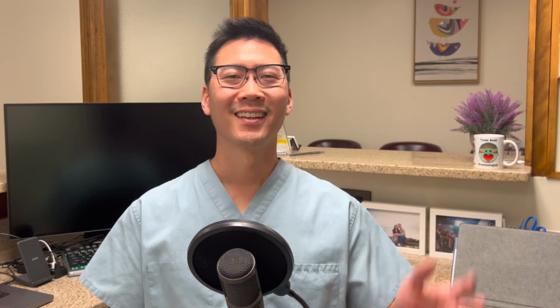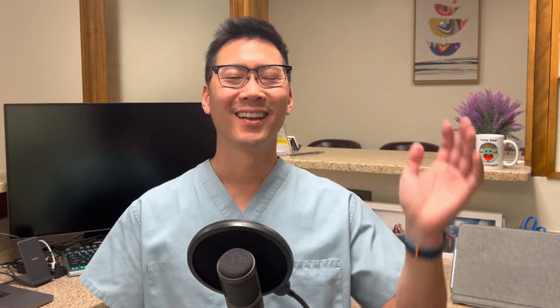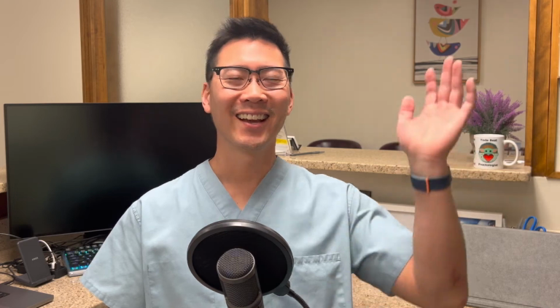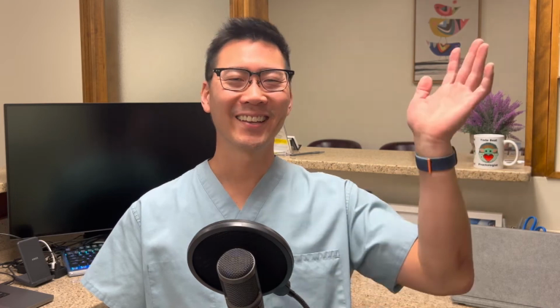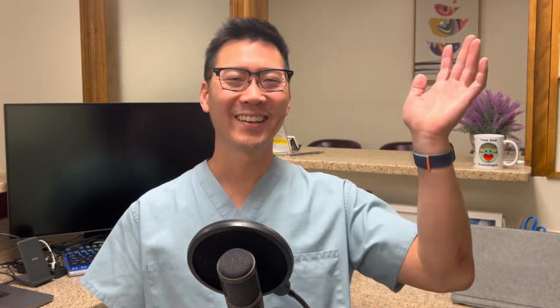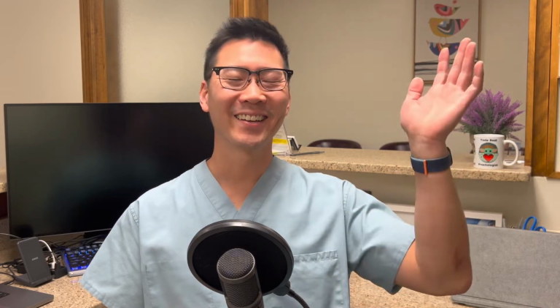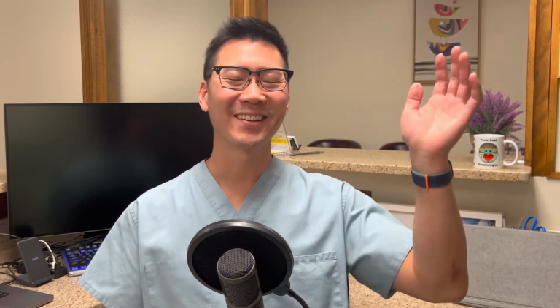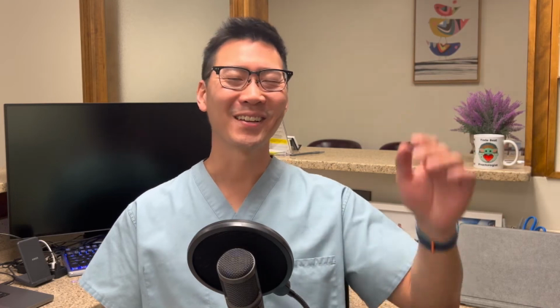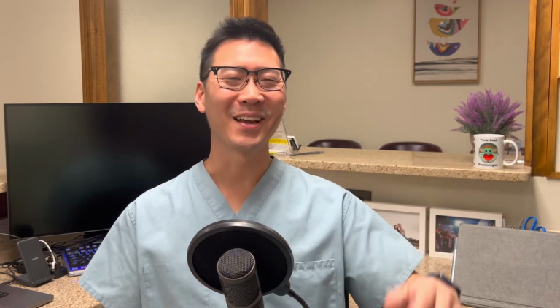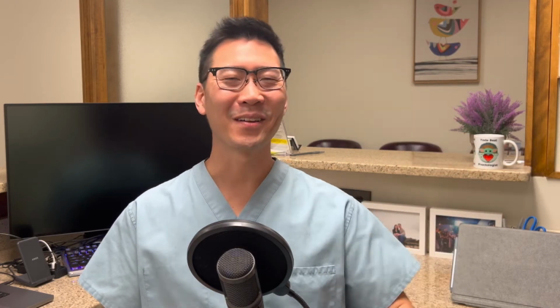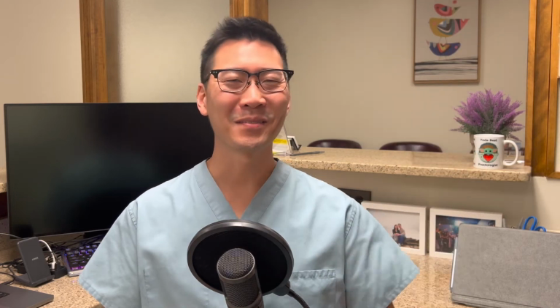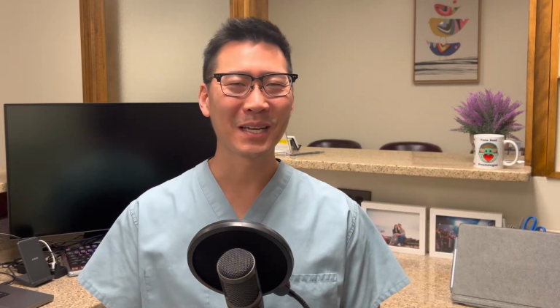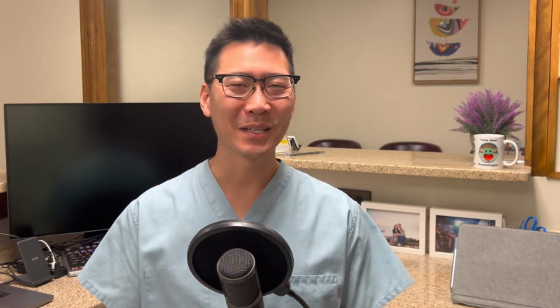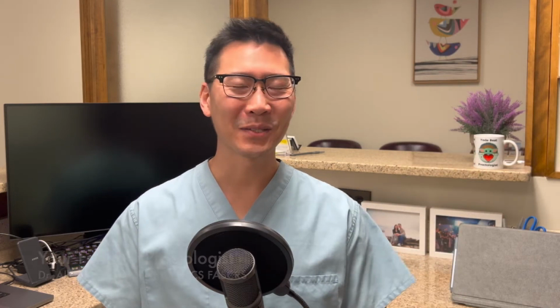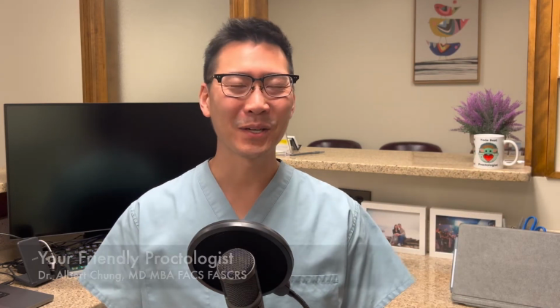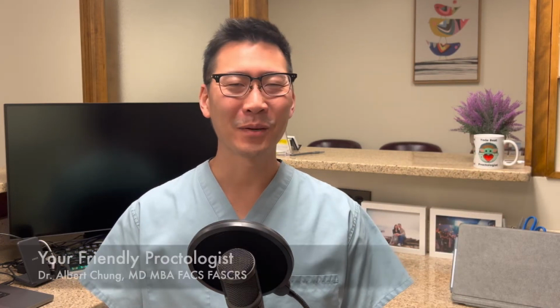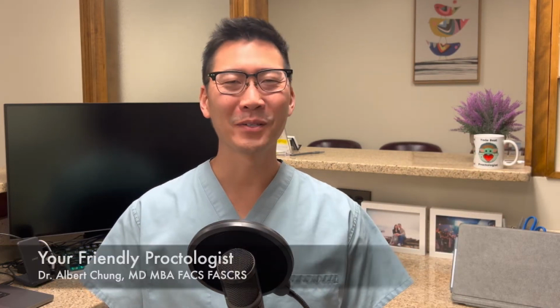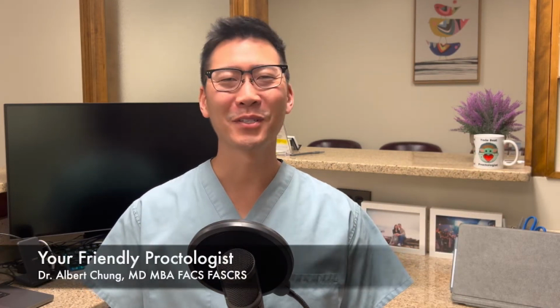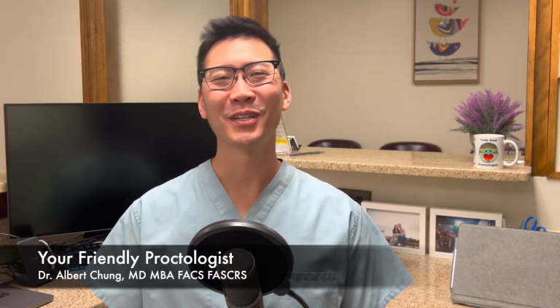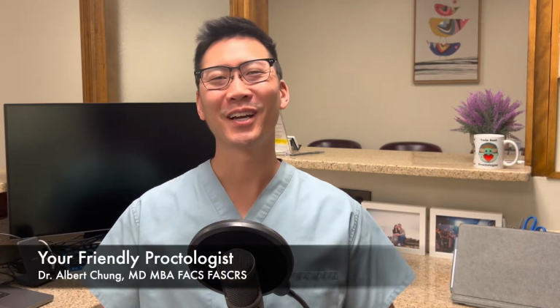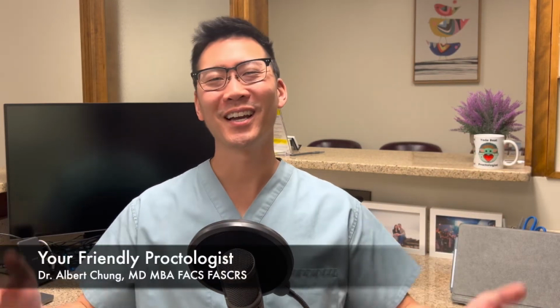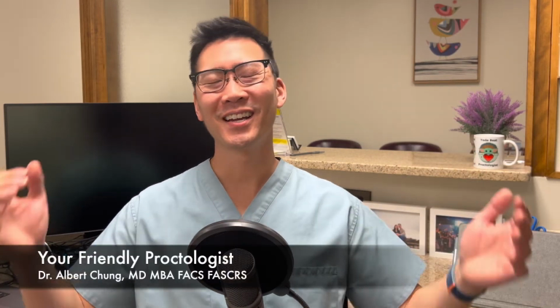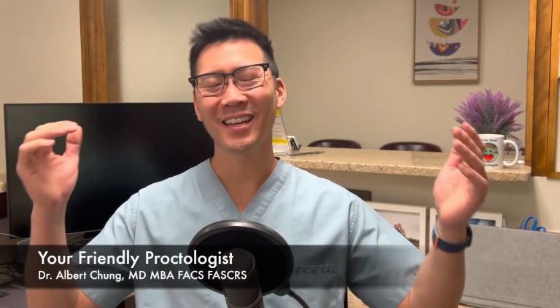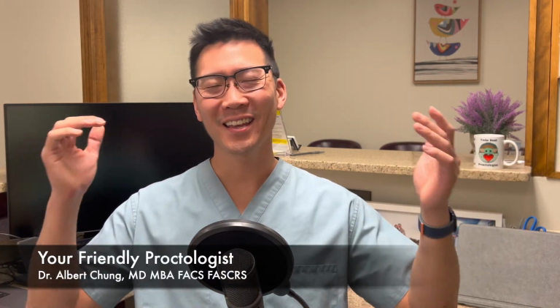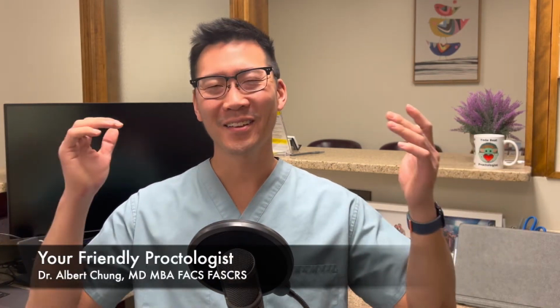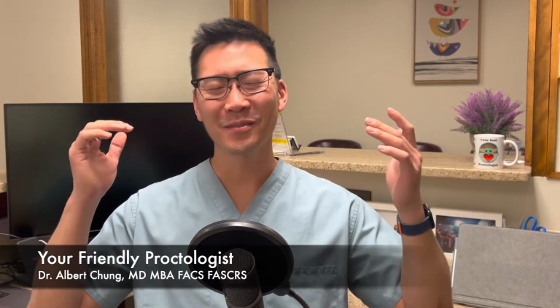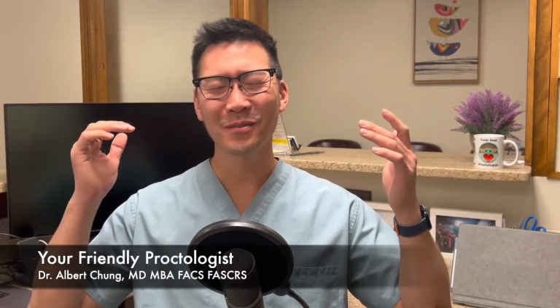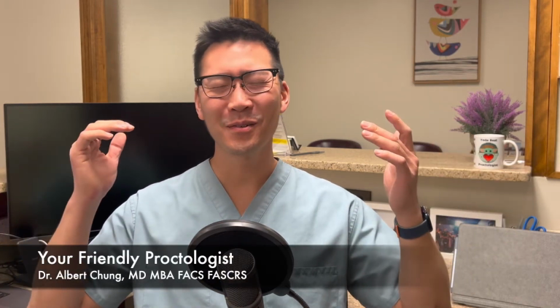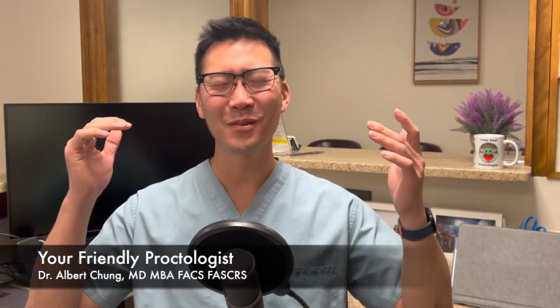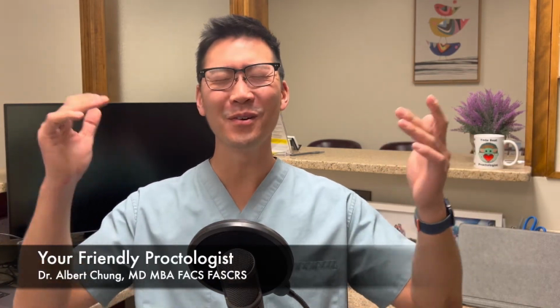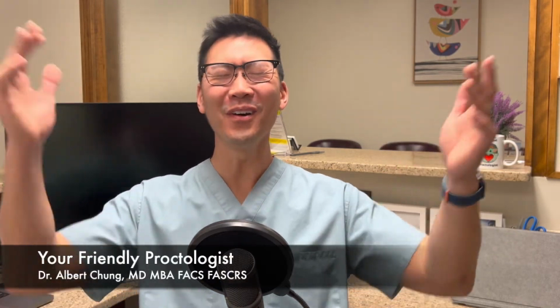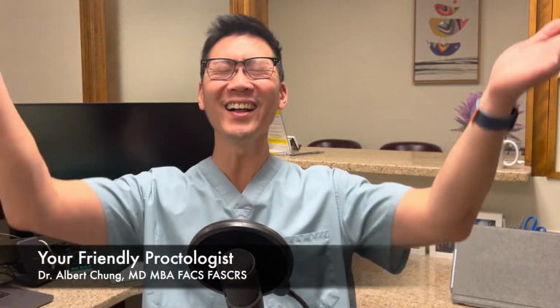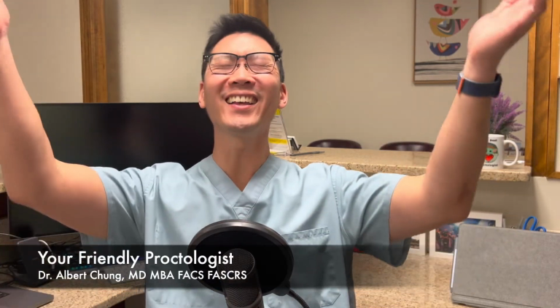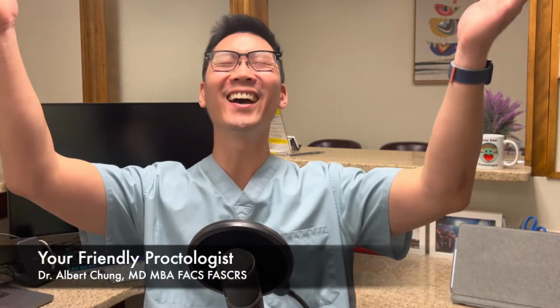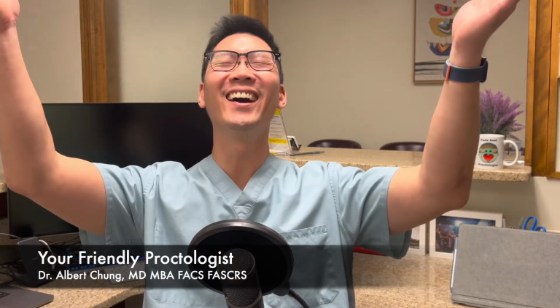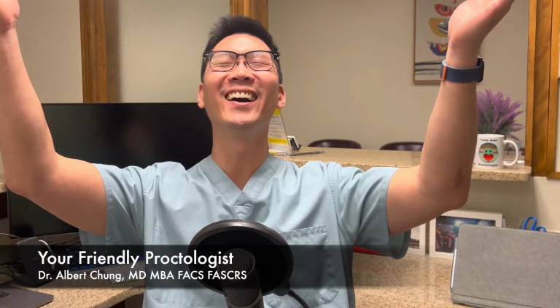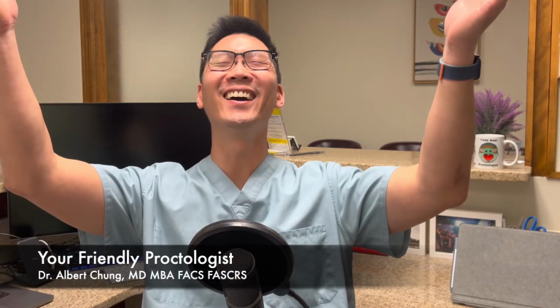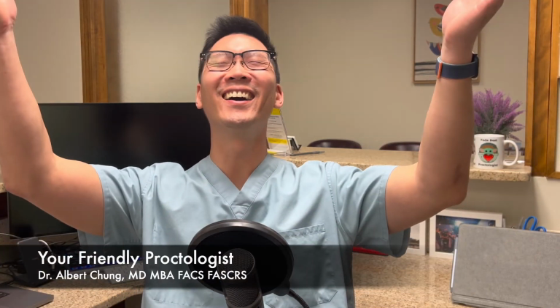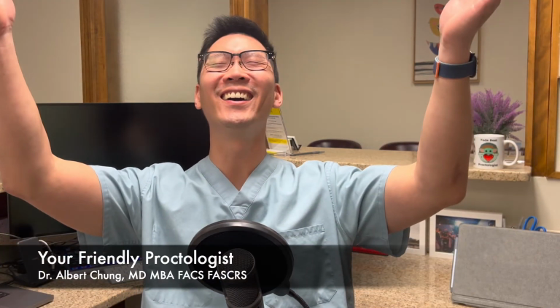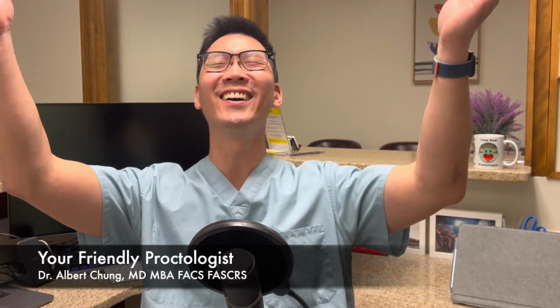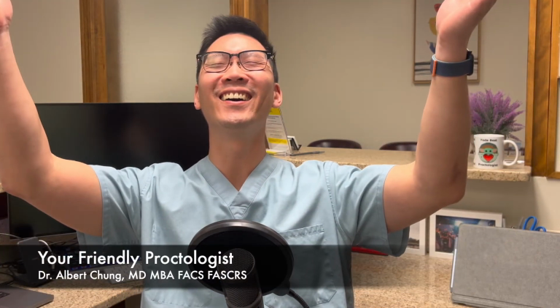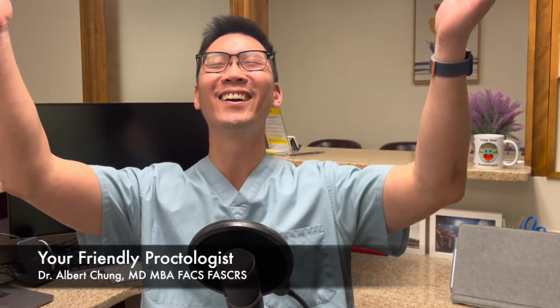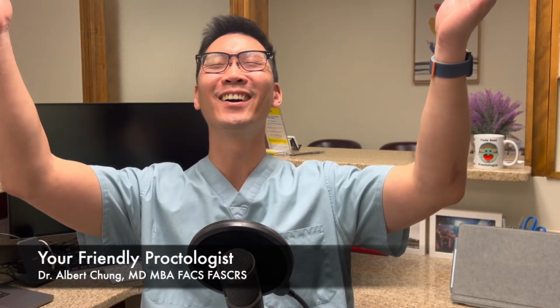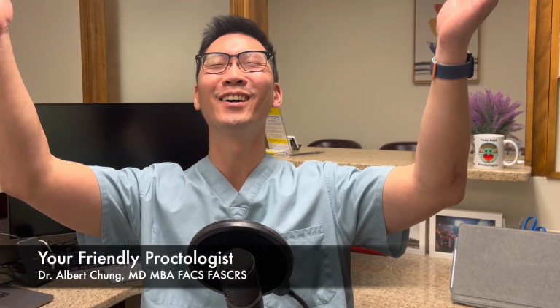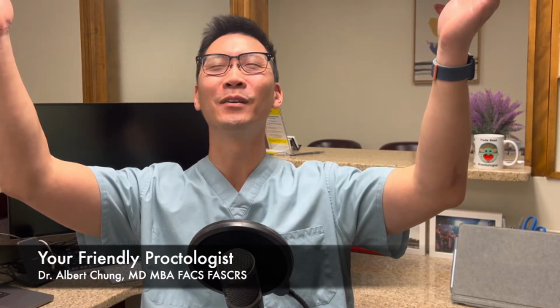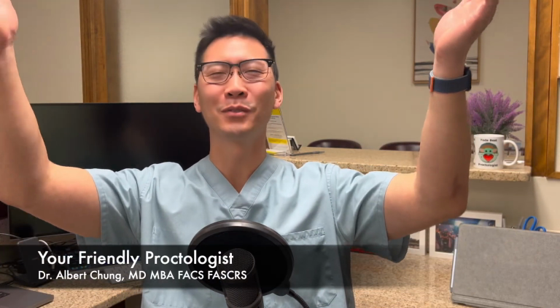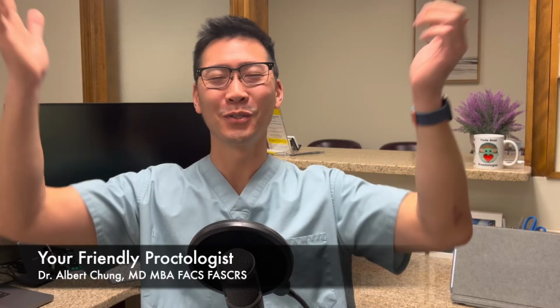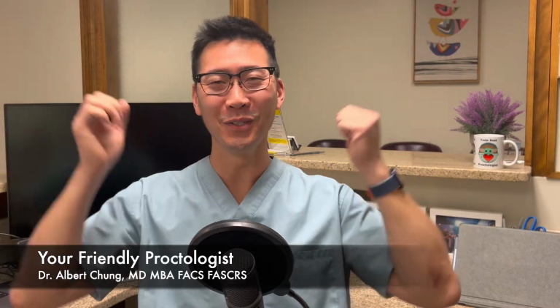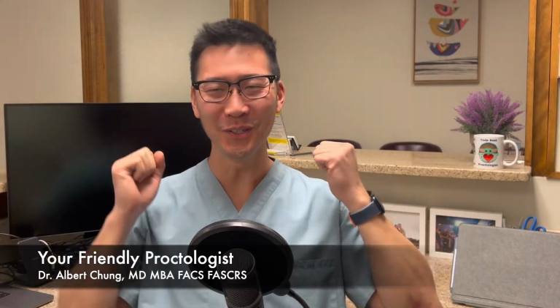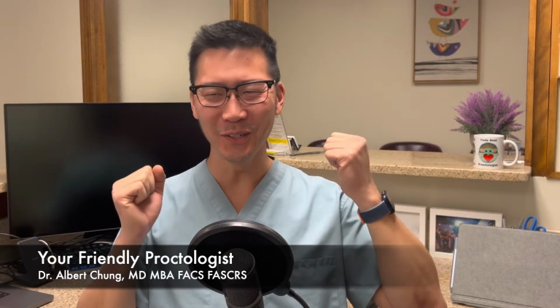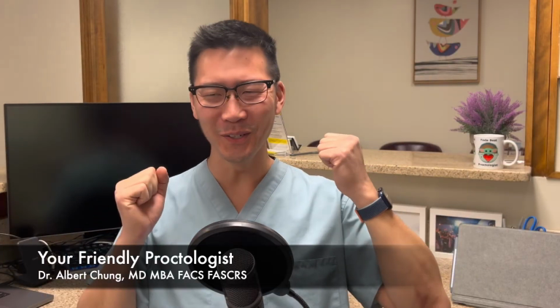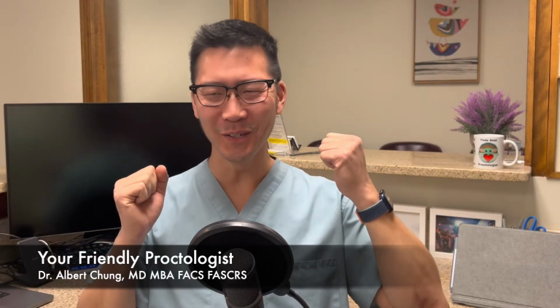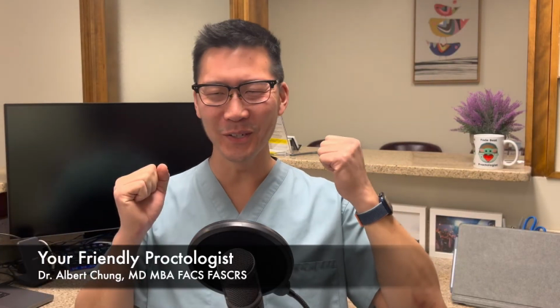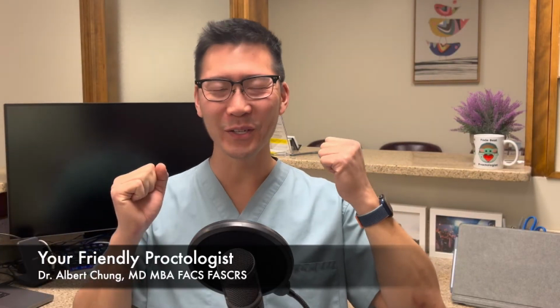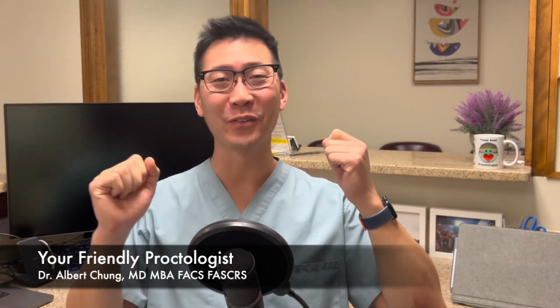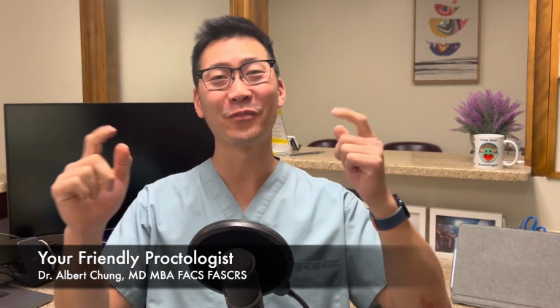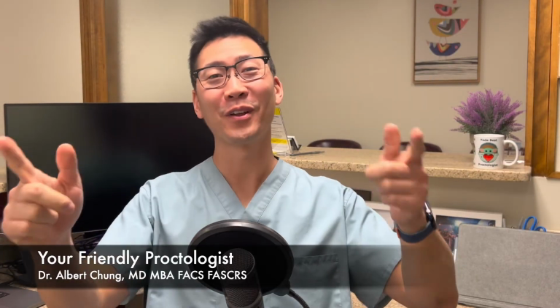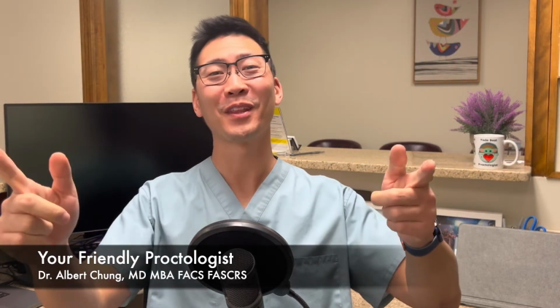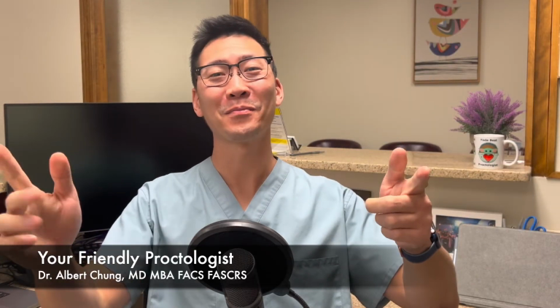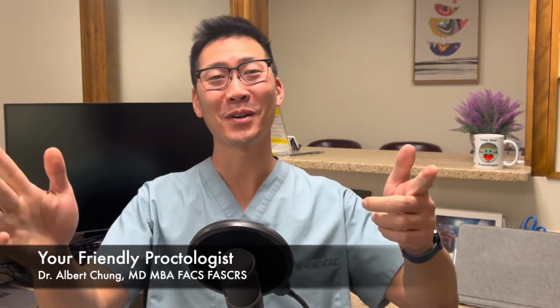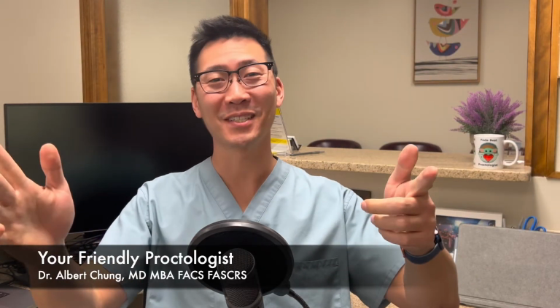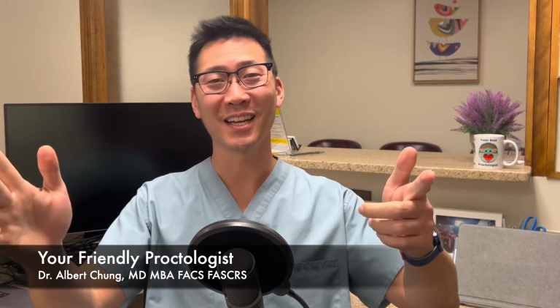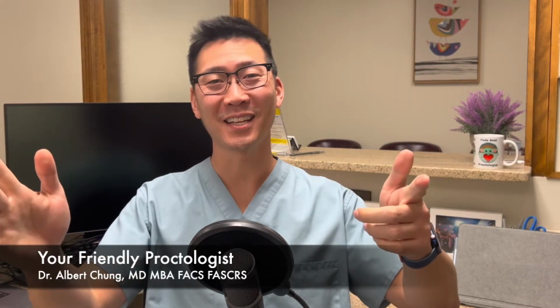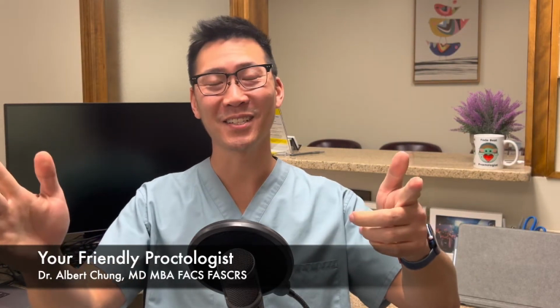Hi there, I'm Dr. Albert Chung and welcome to Your Friendly Practologist.